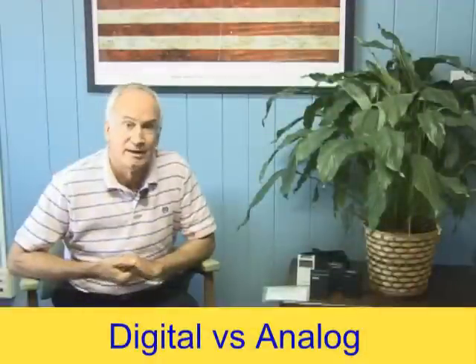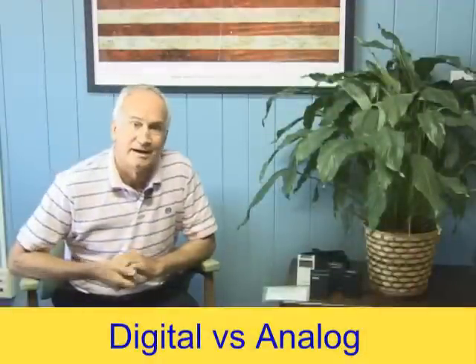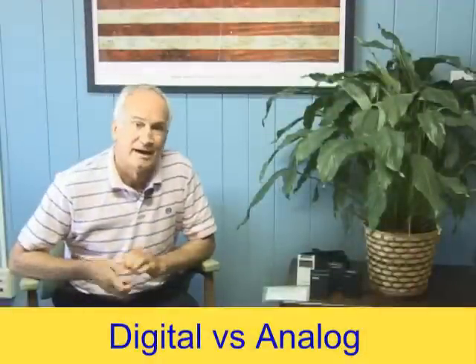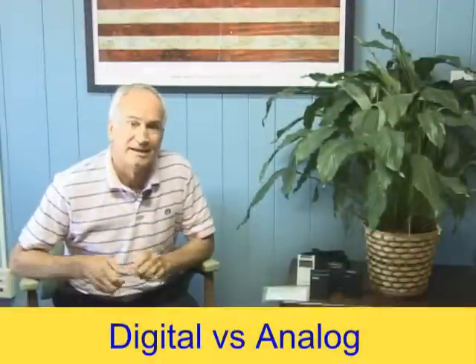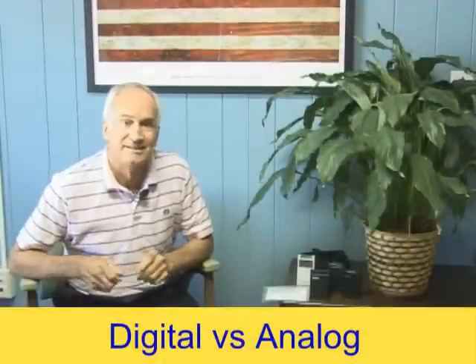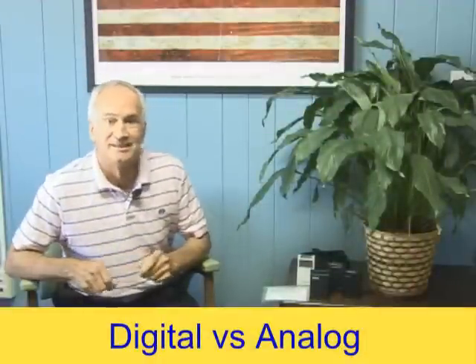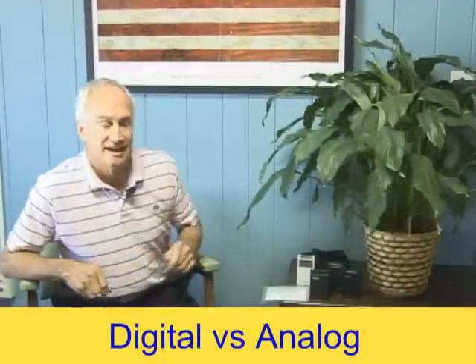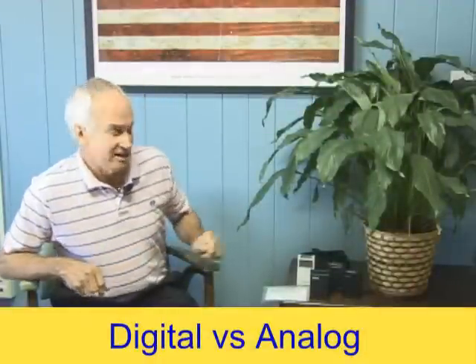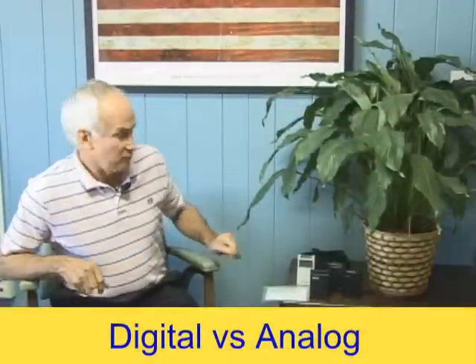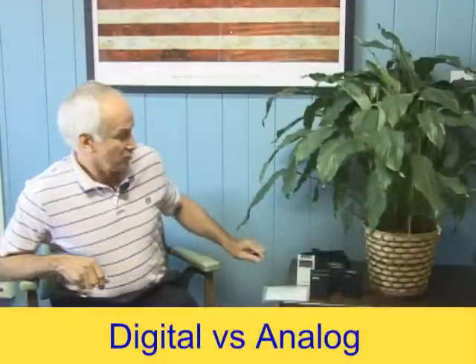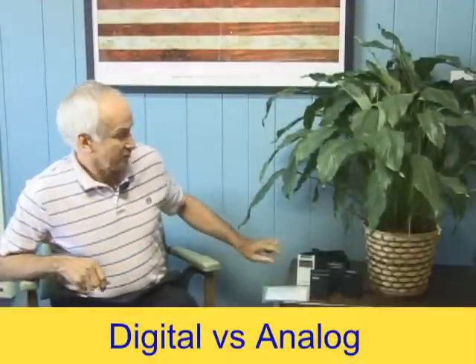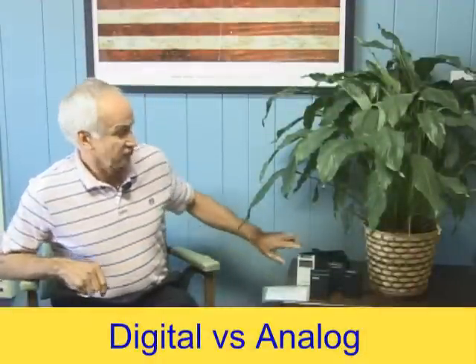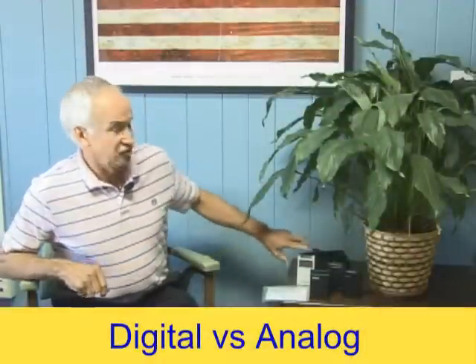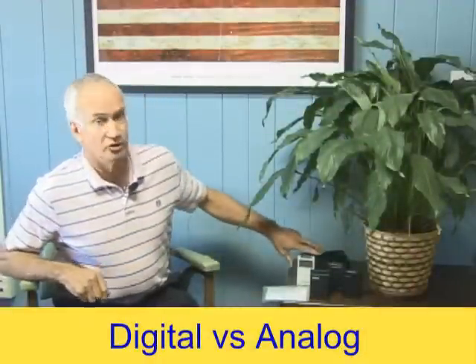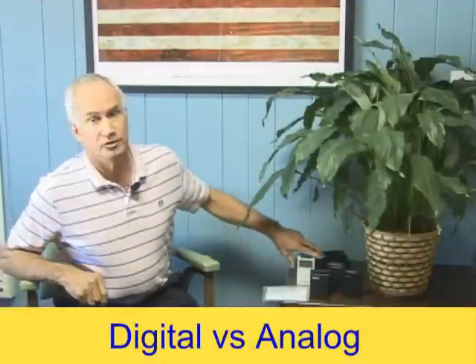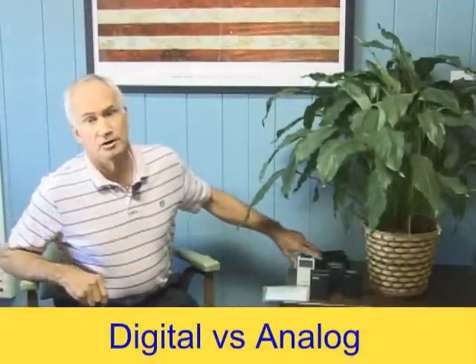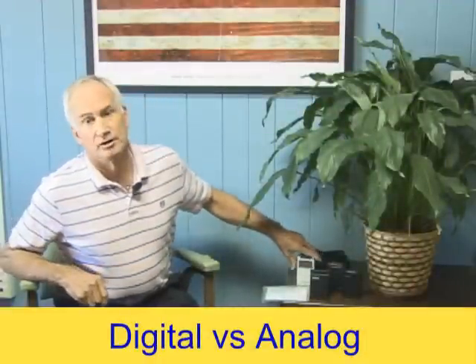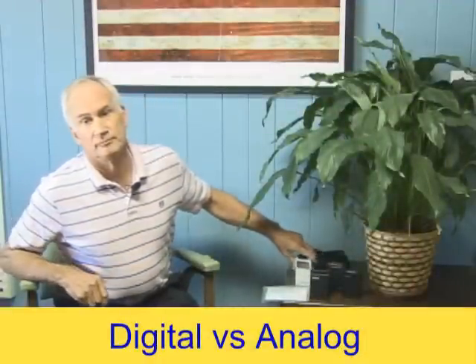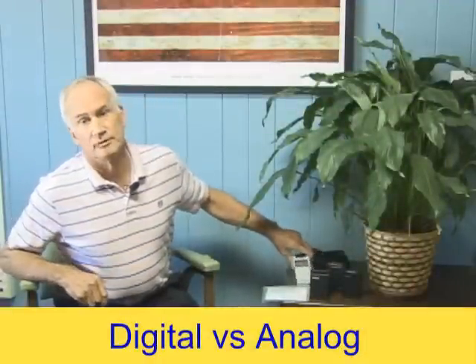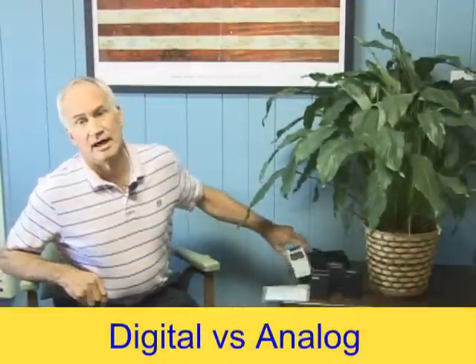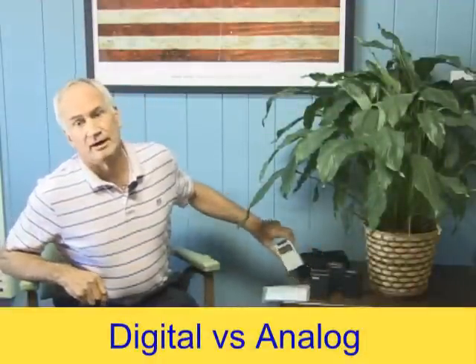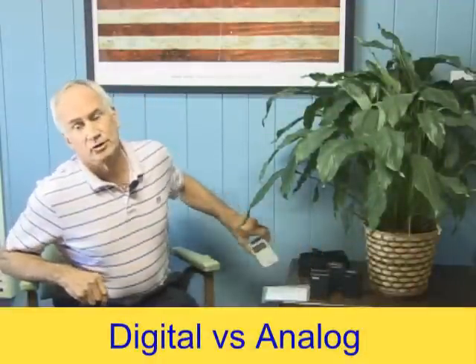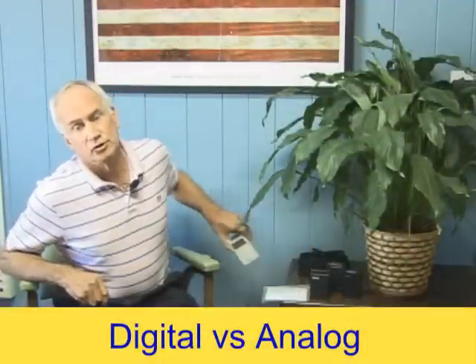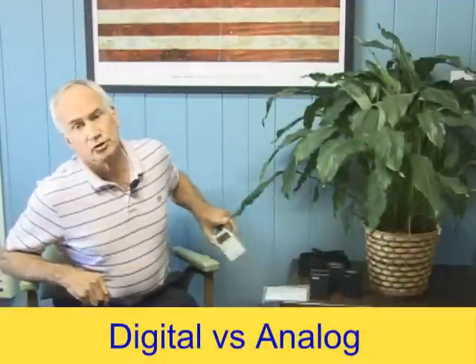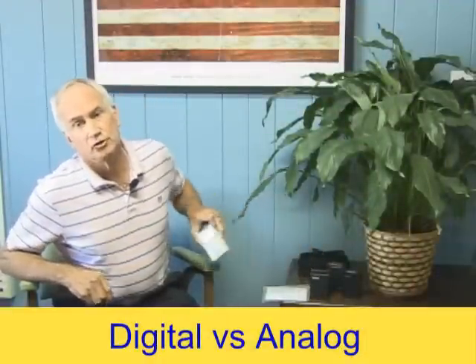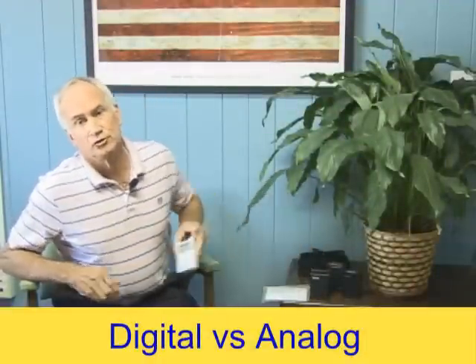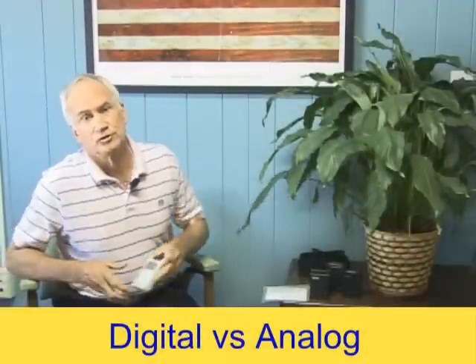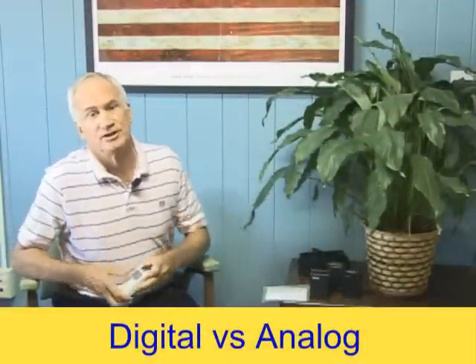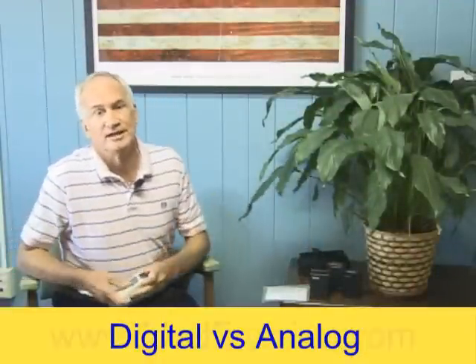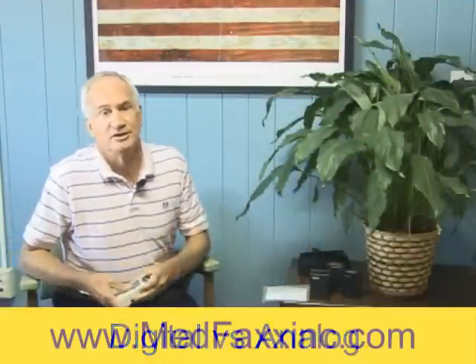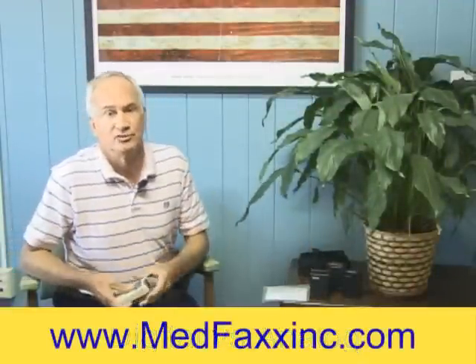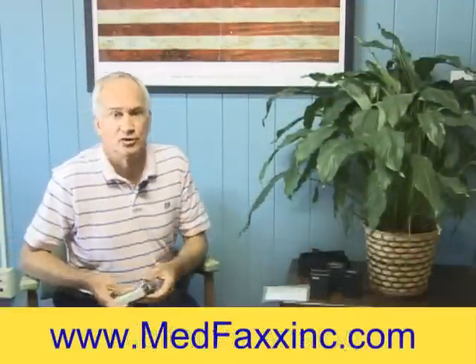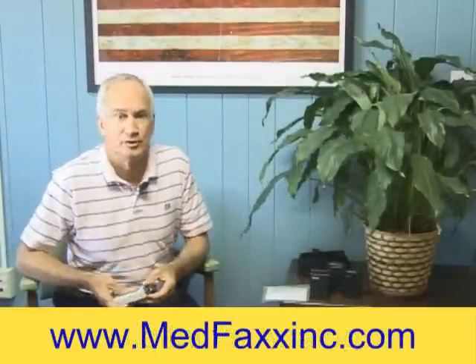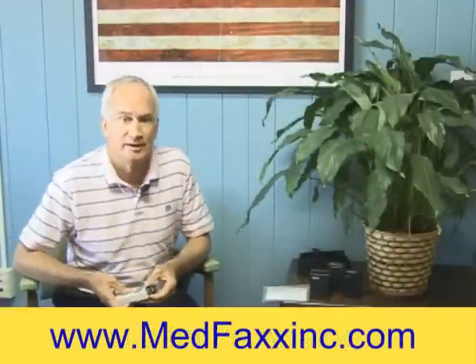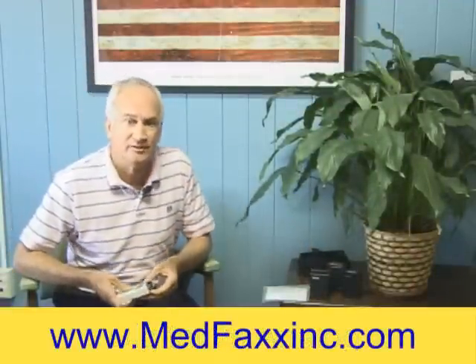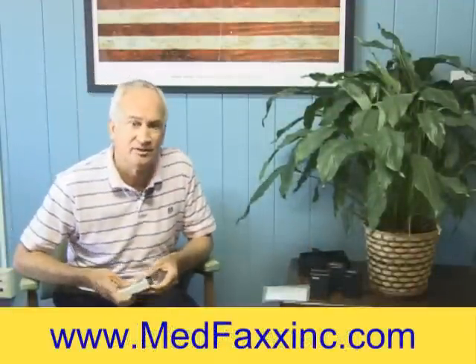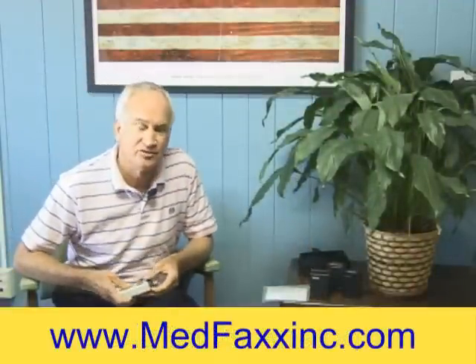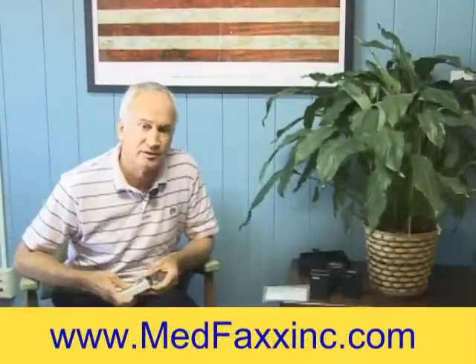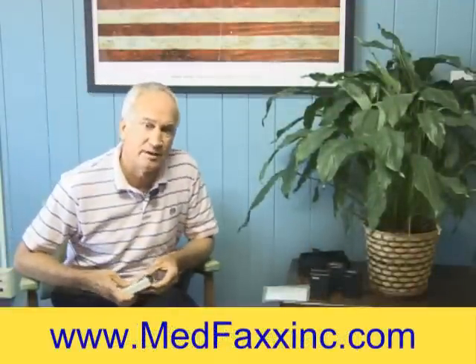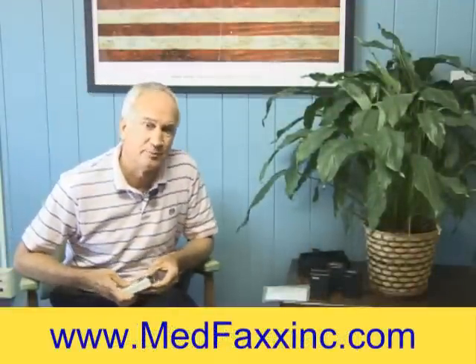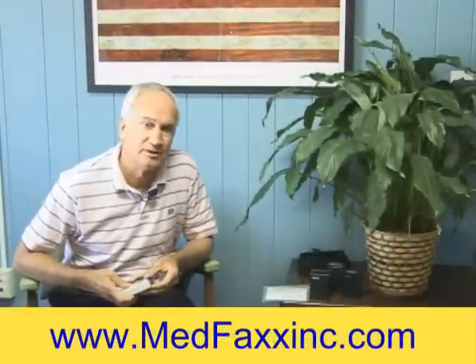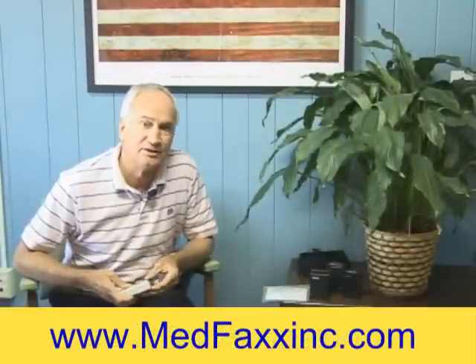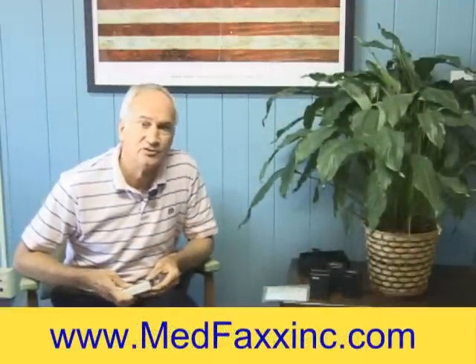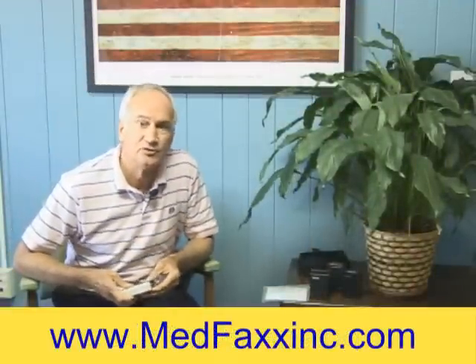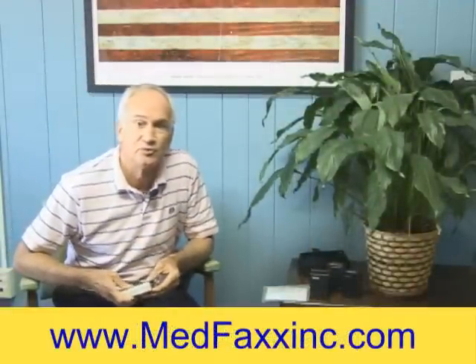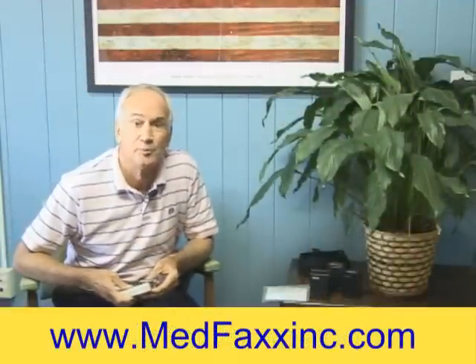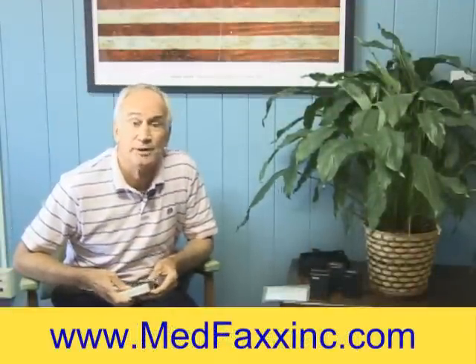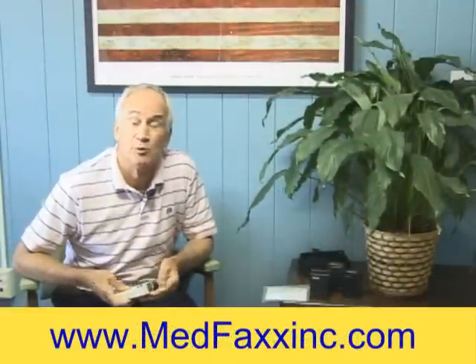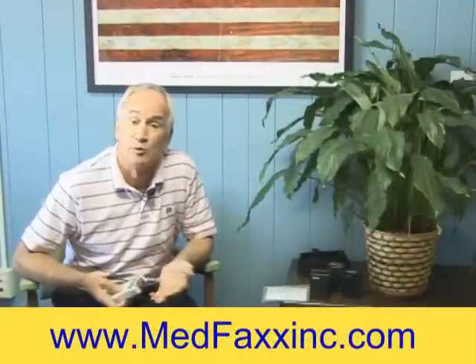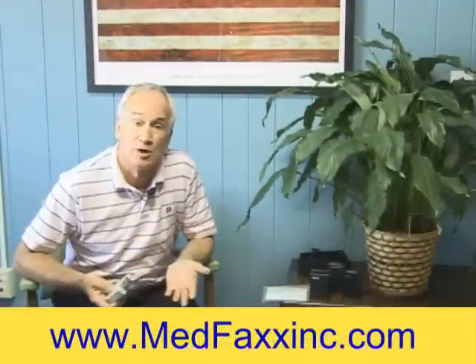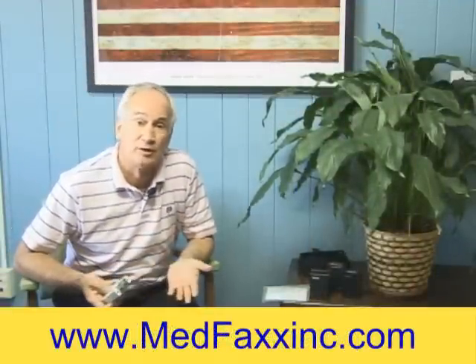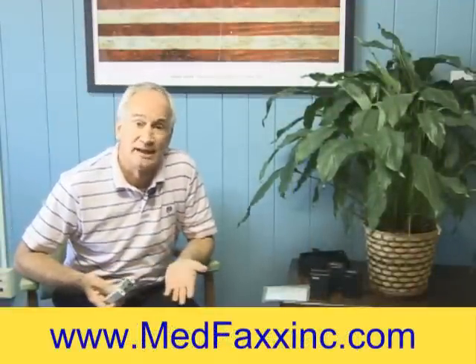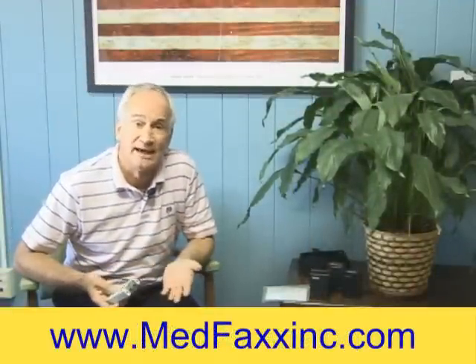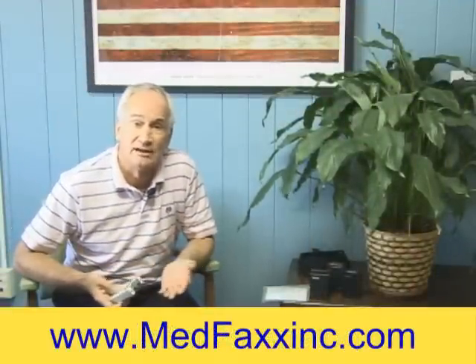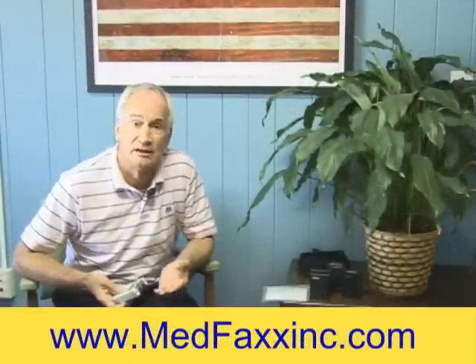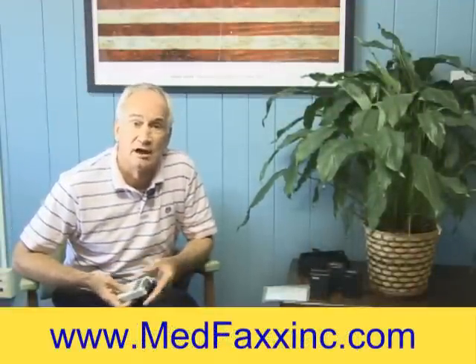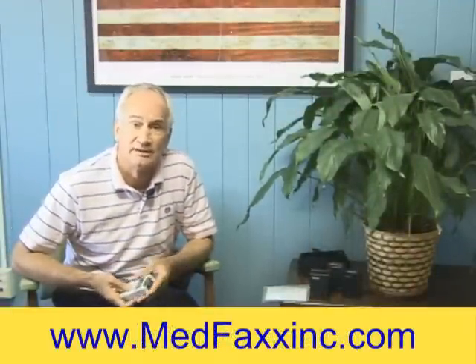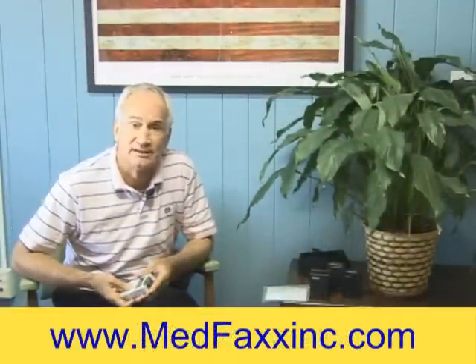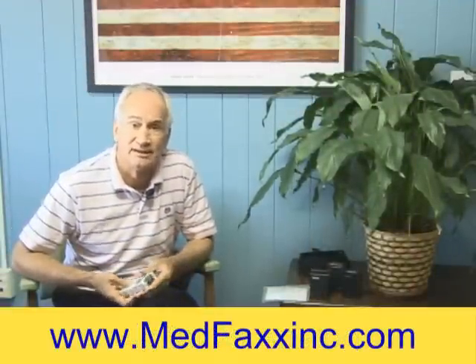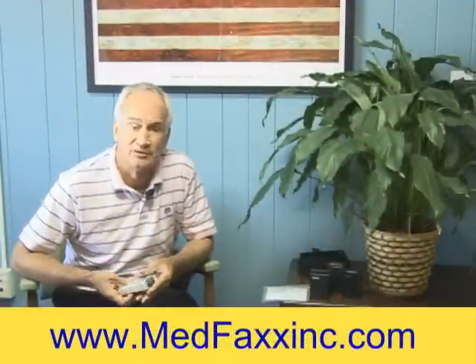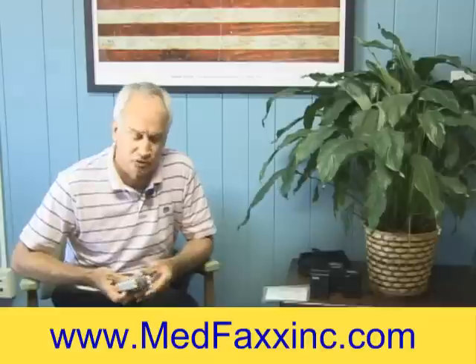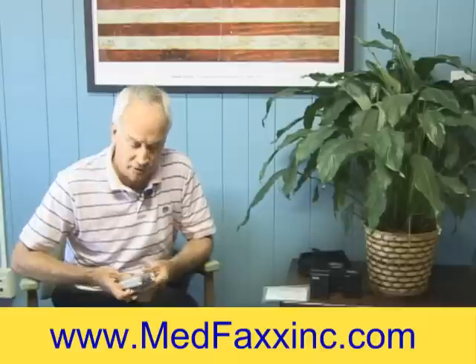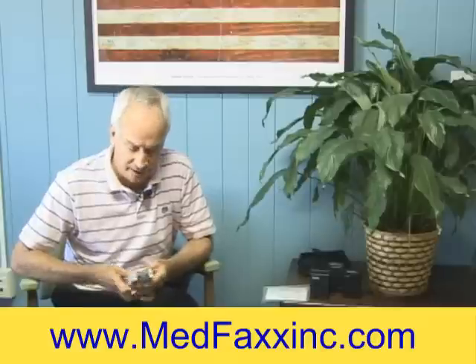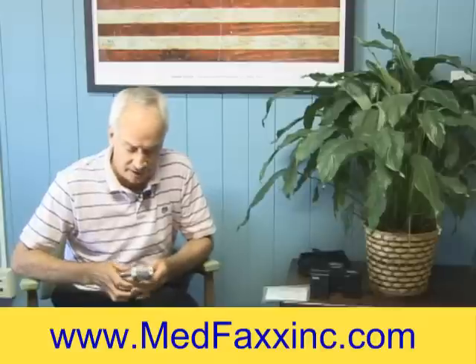Hi, today I wanted to show you how you use your TENS unit. This type of TENS unit is what we call an analog TENS unit.